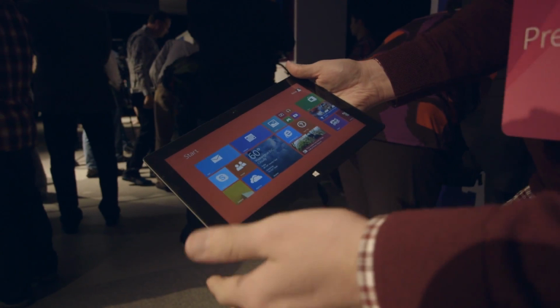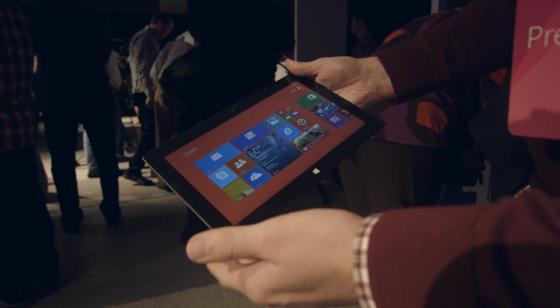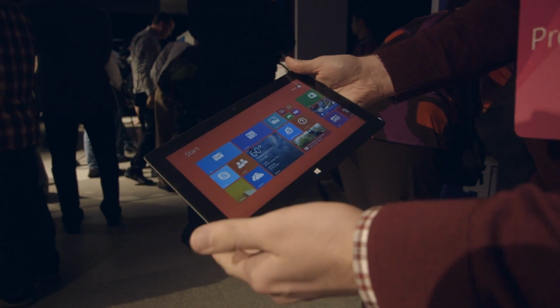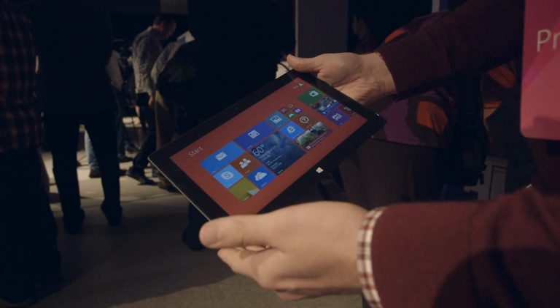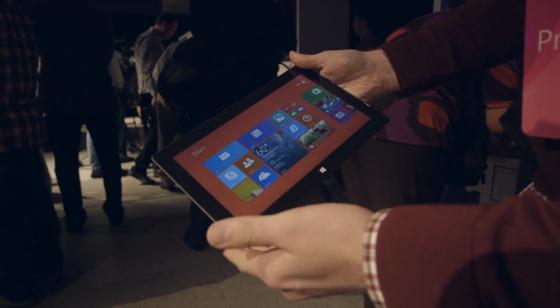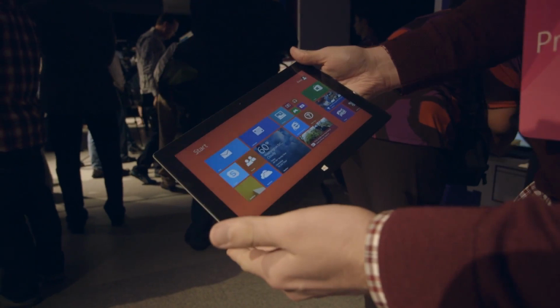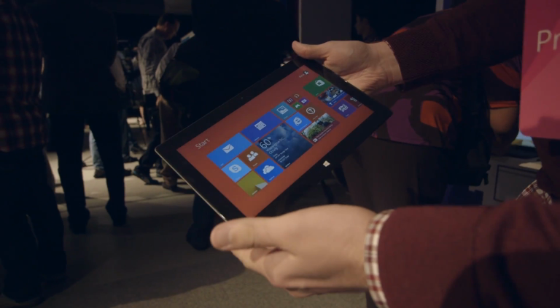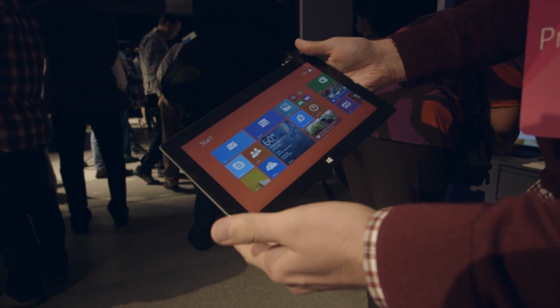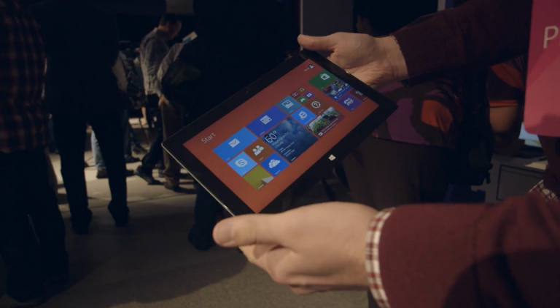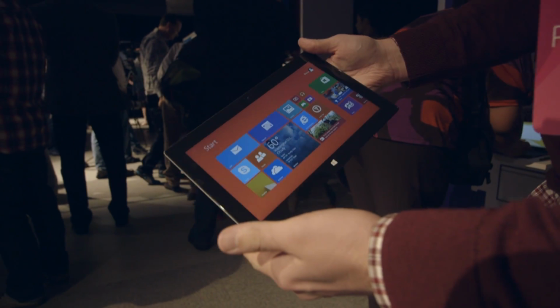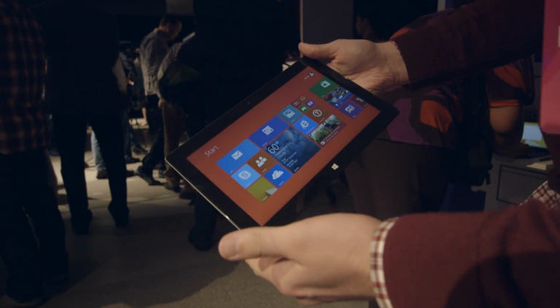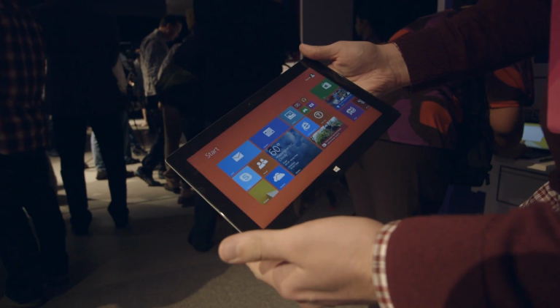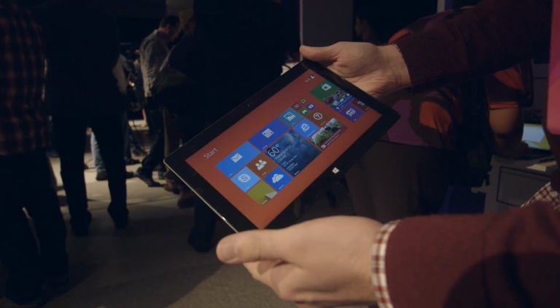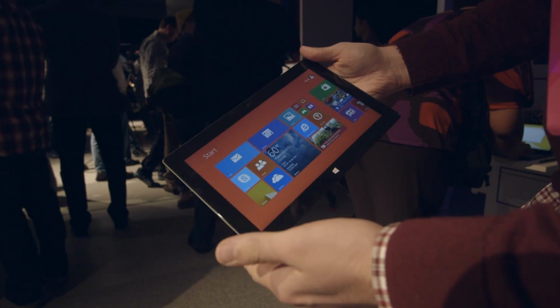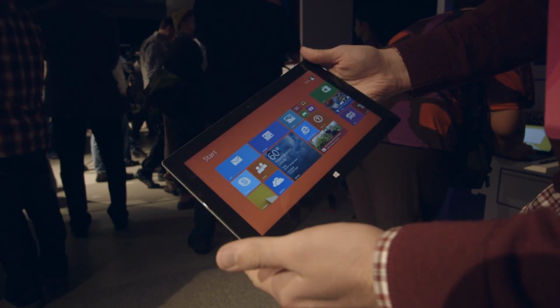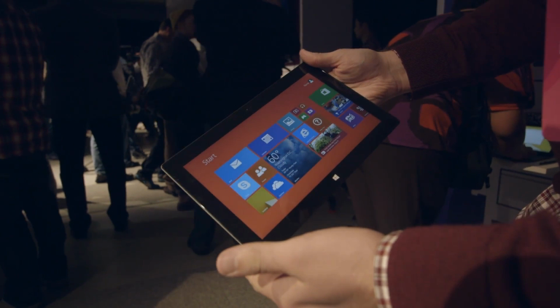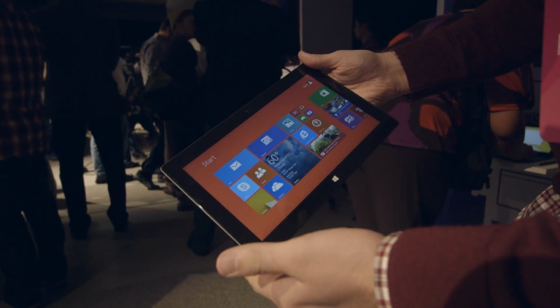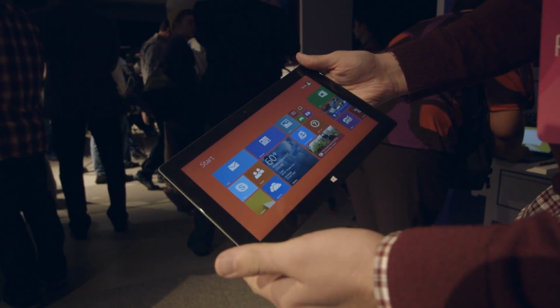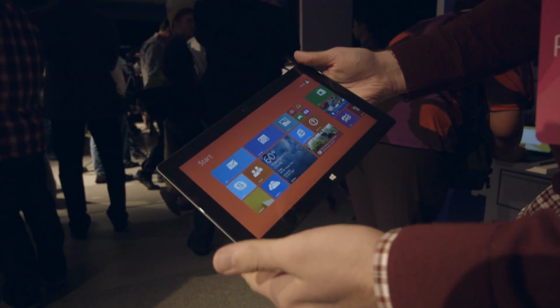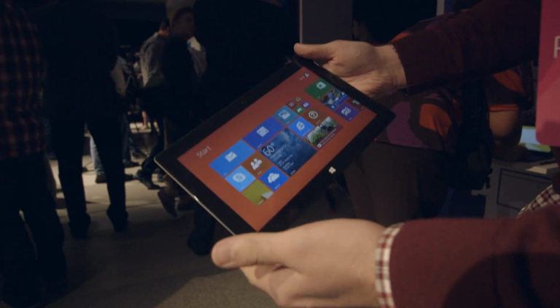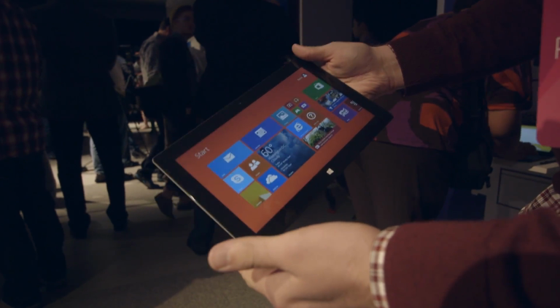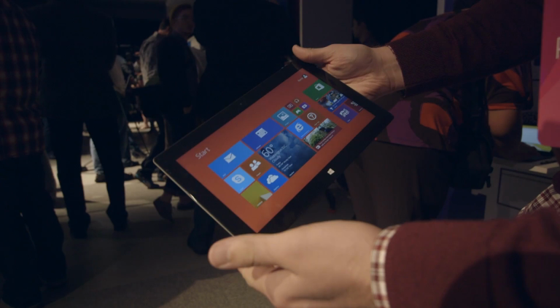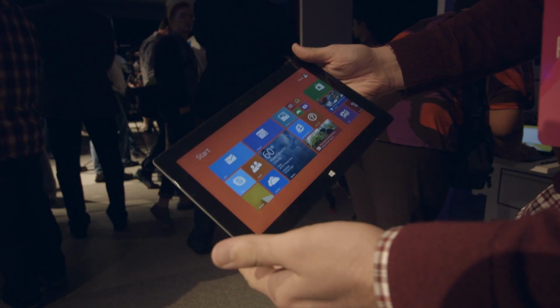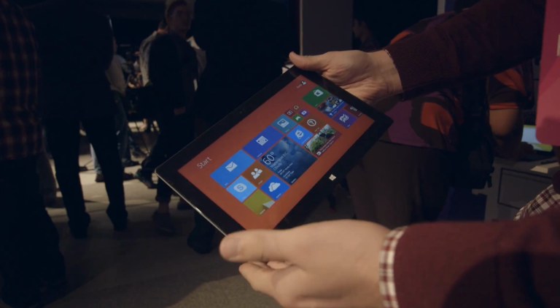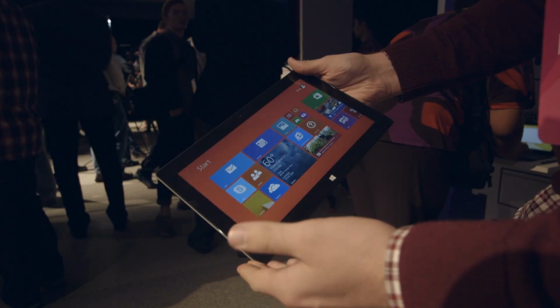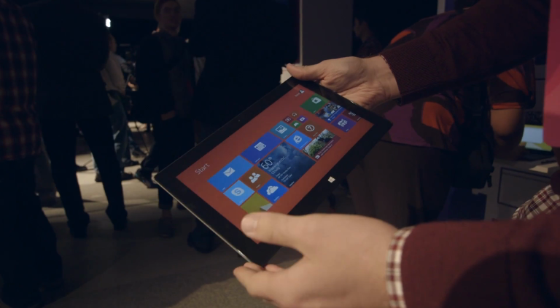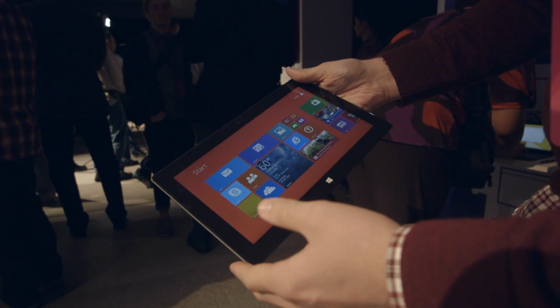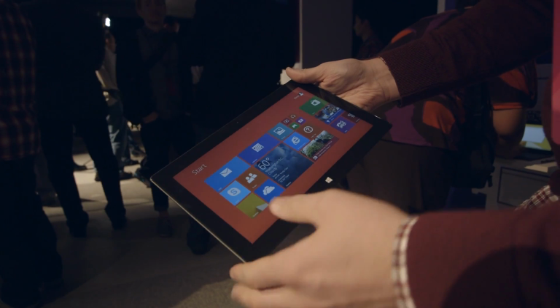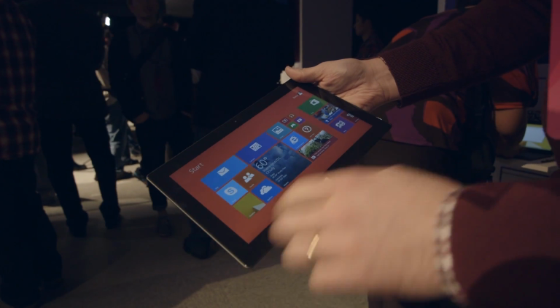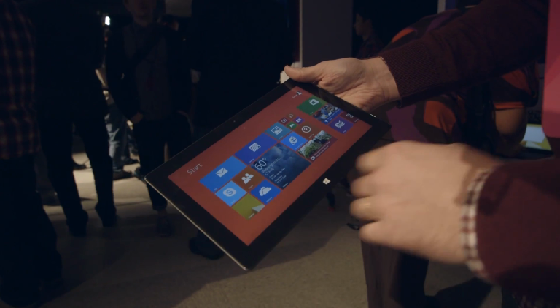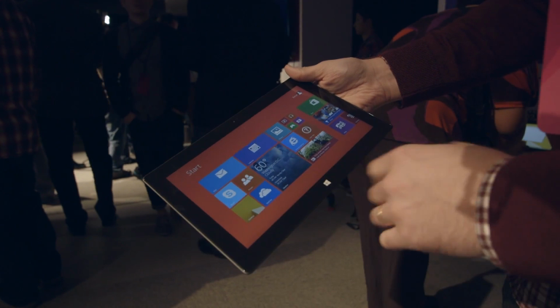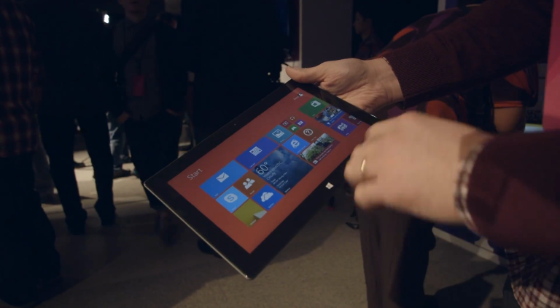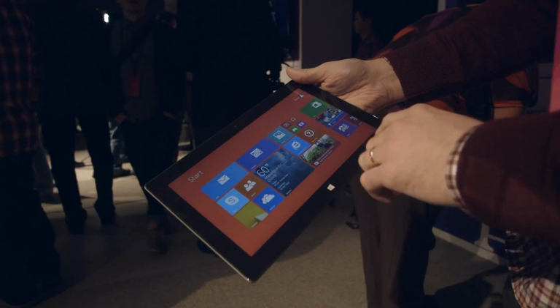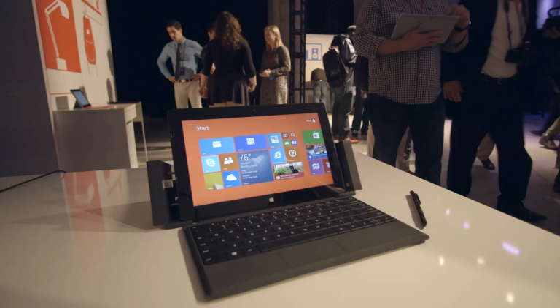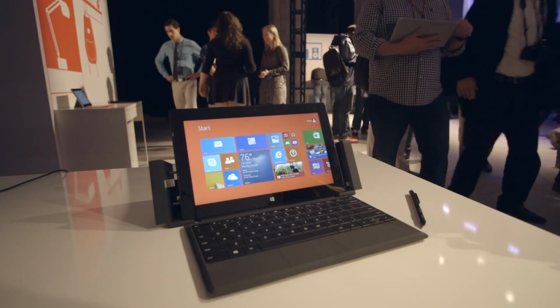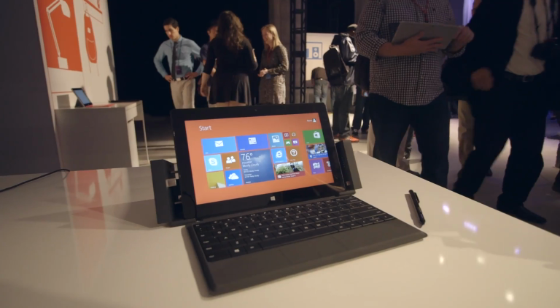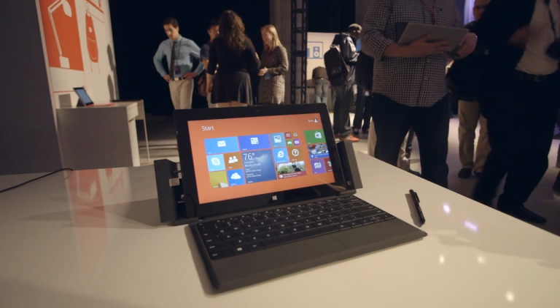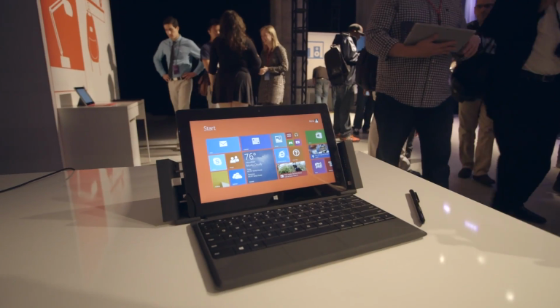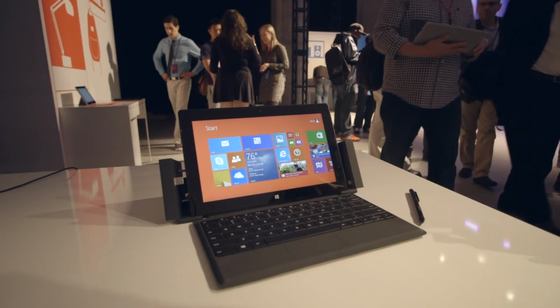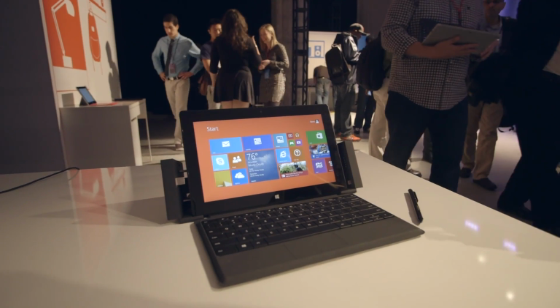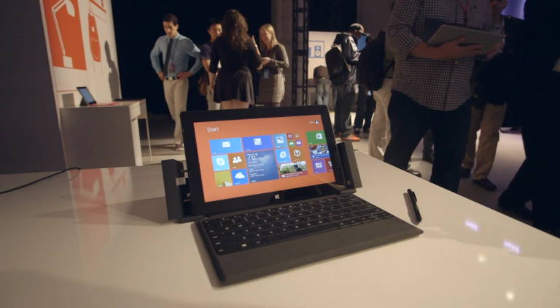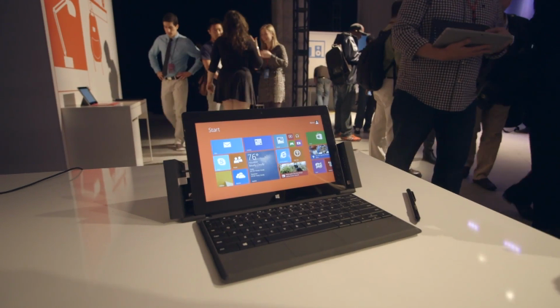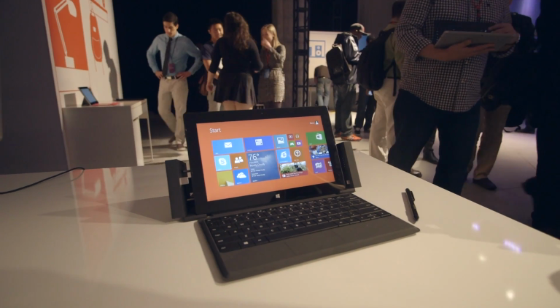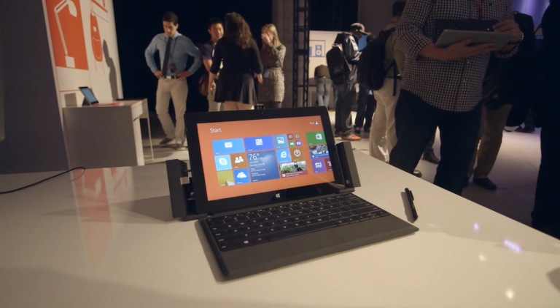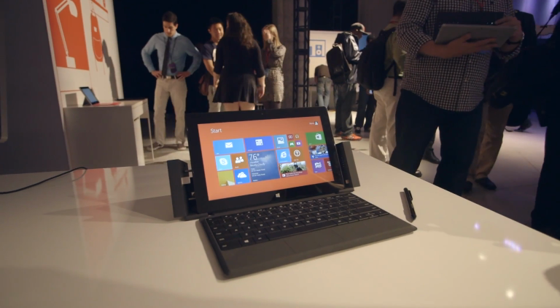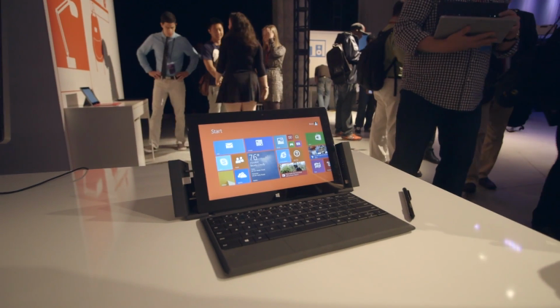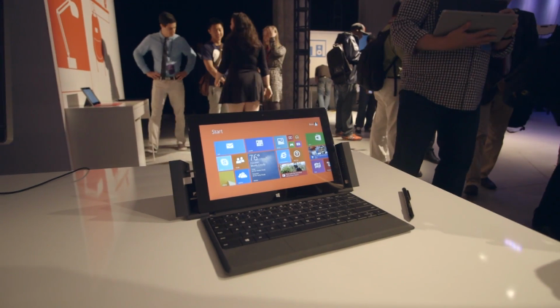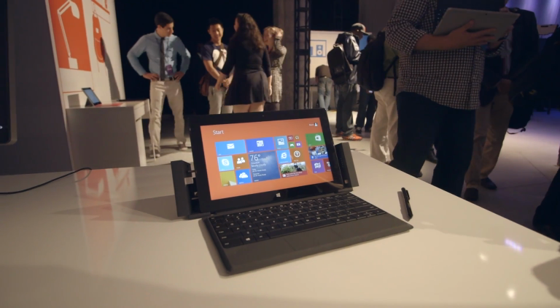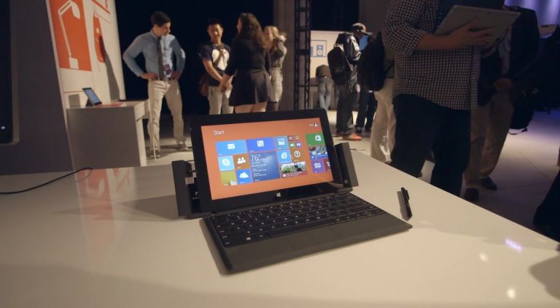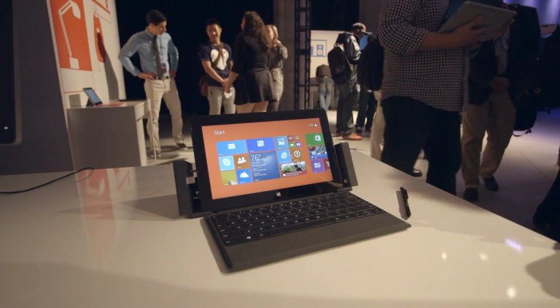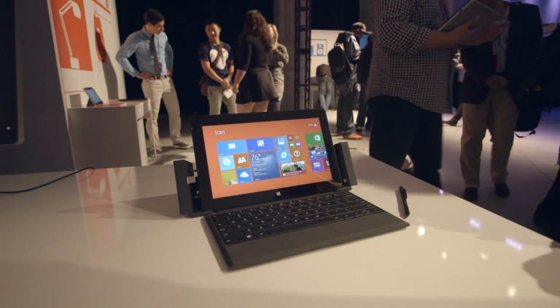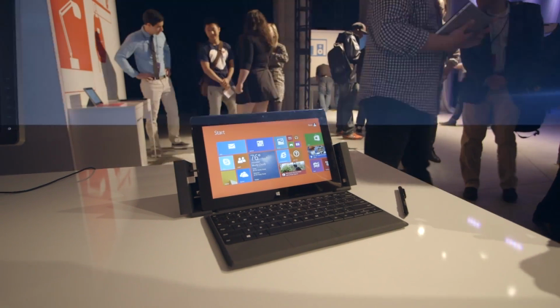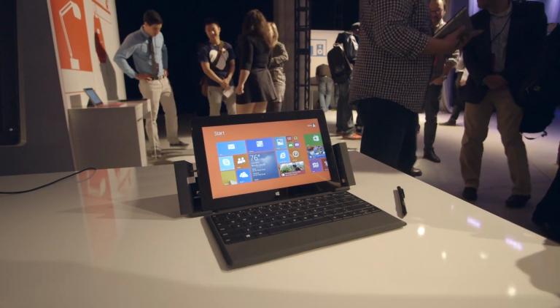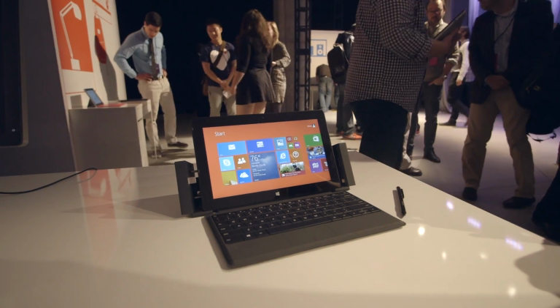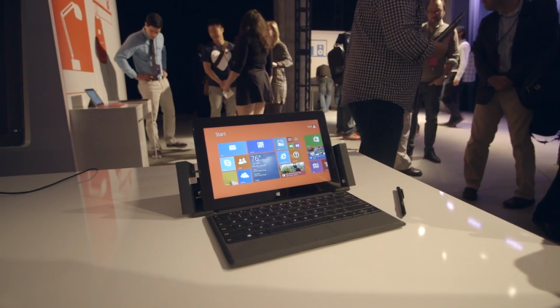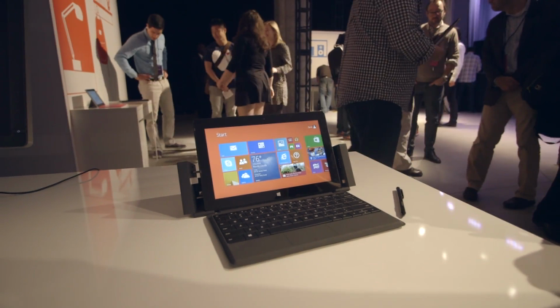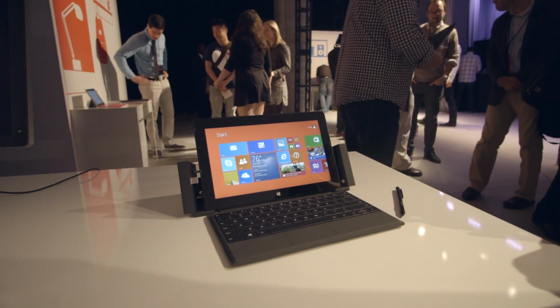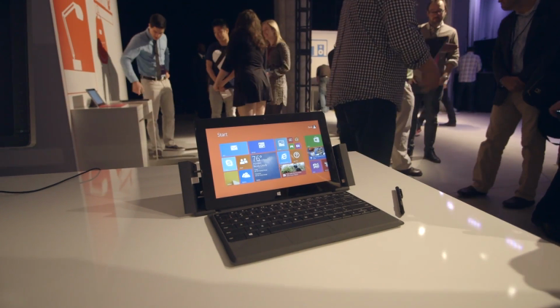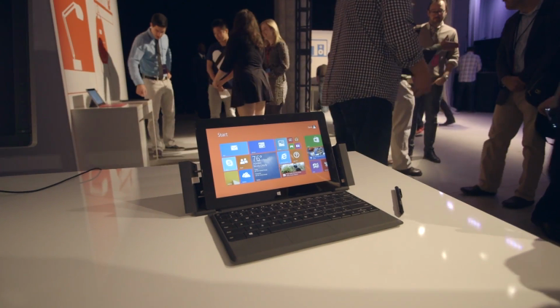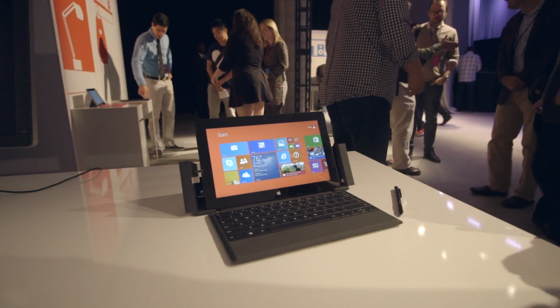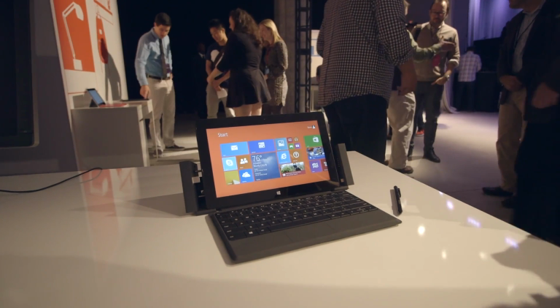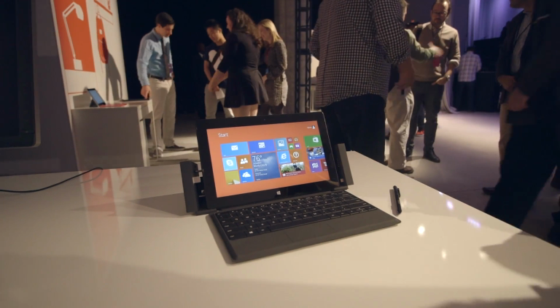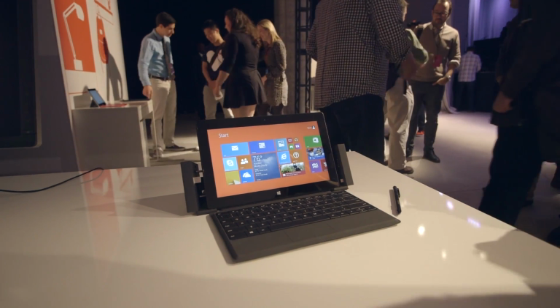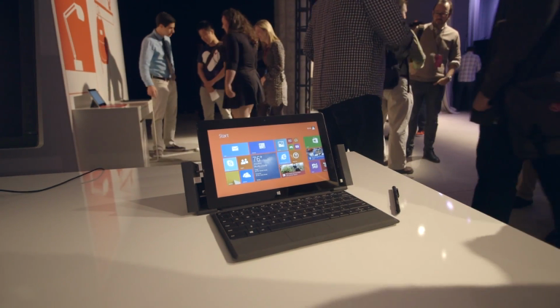Microsoft will be selling this starting on October 22nd, with prices starting around $899, but you can place pre-orders for it starting tomorrow.